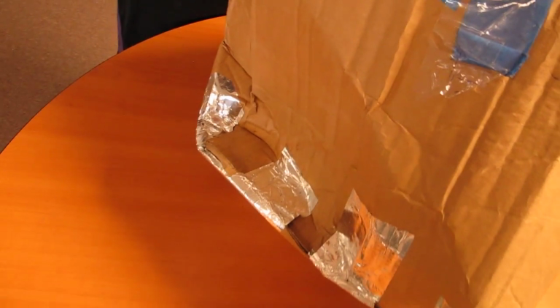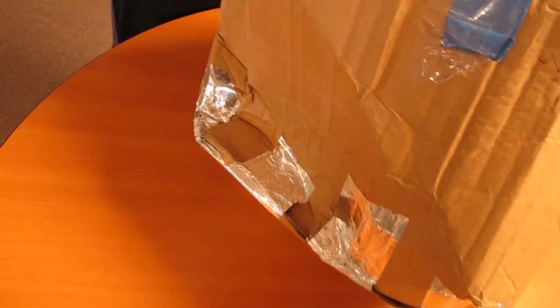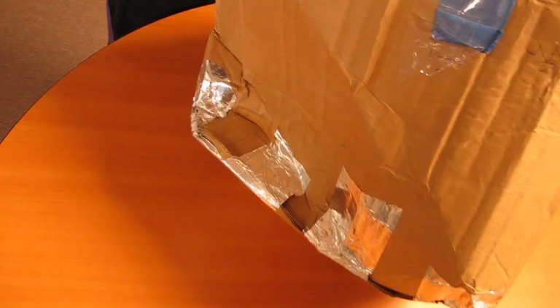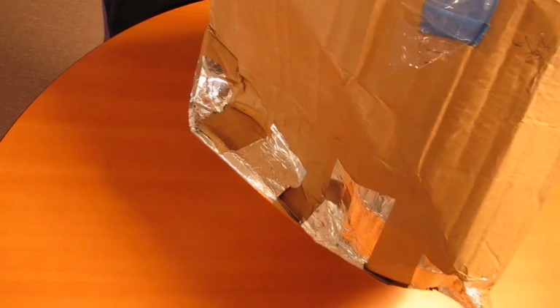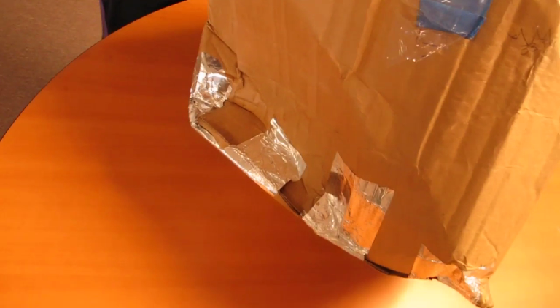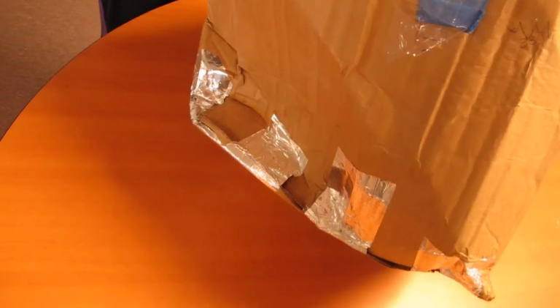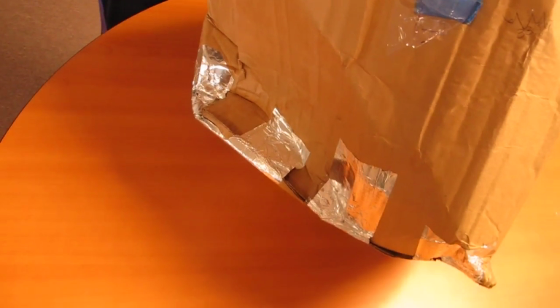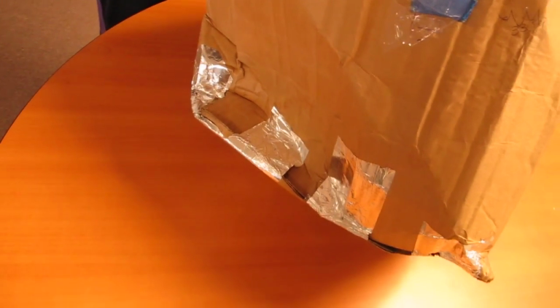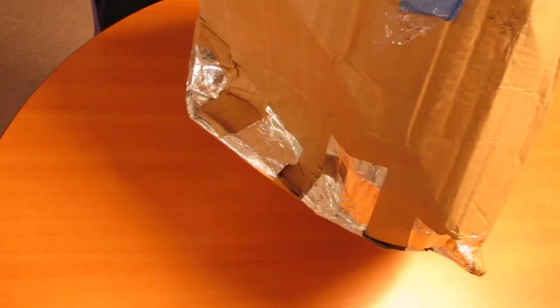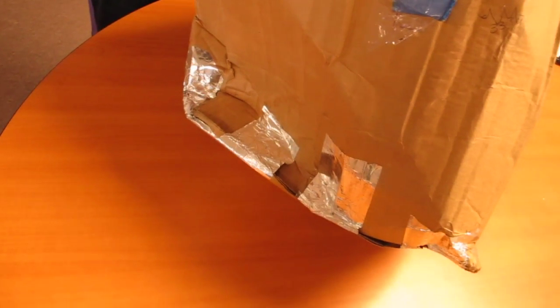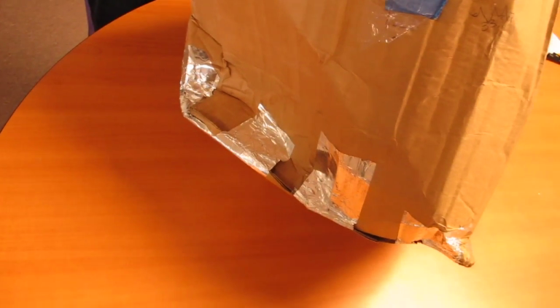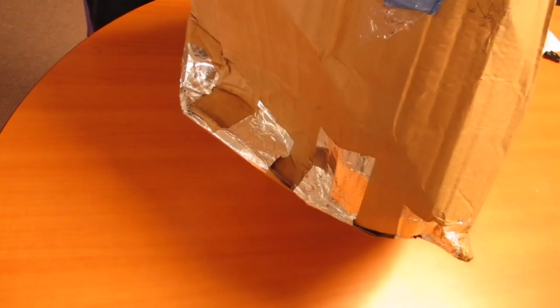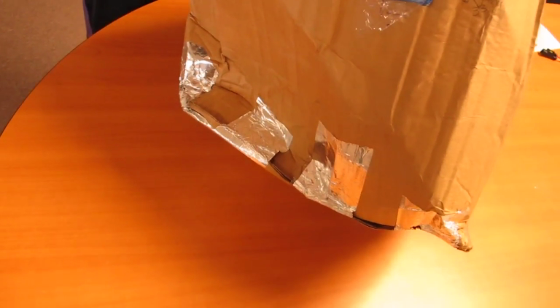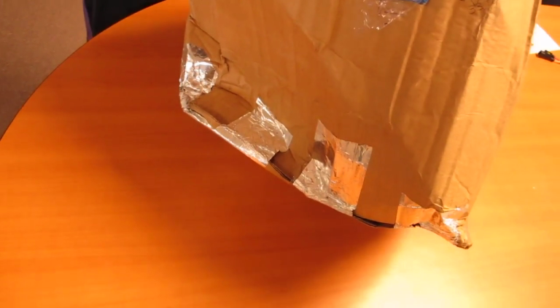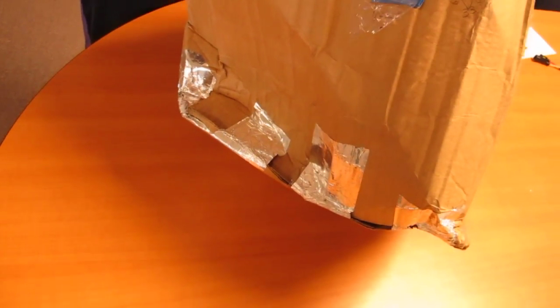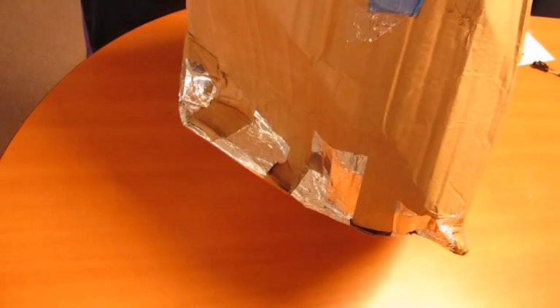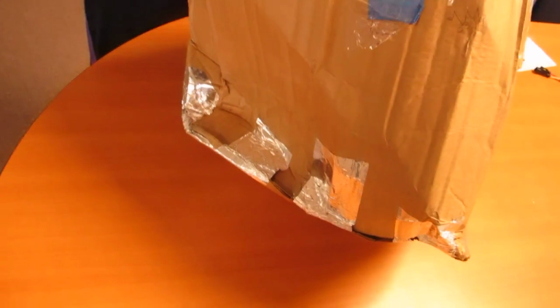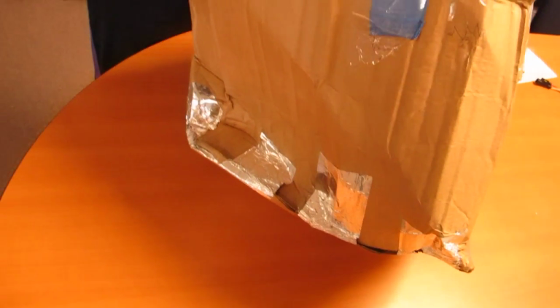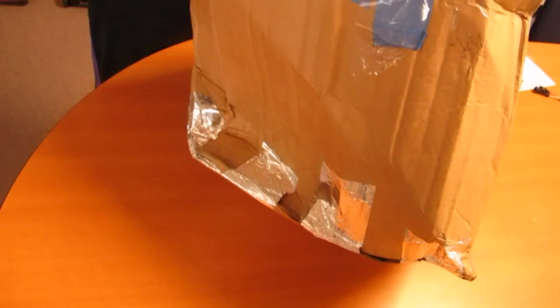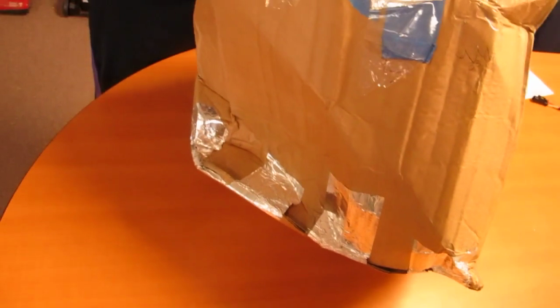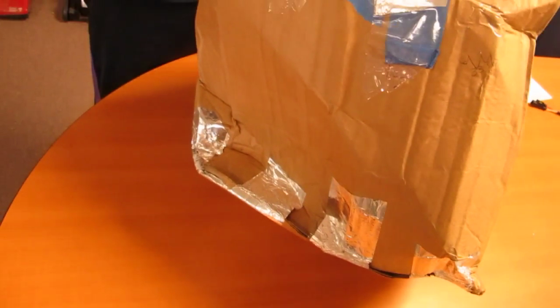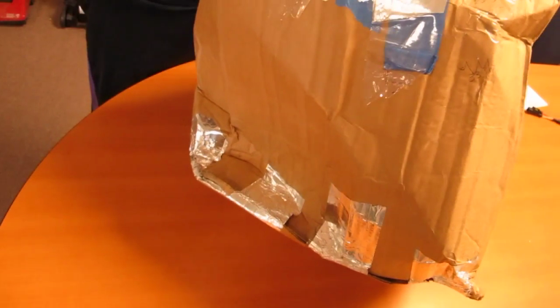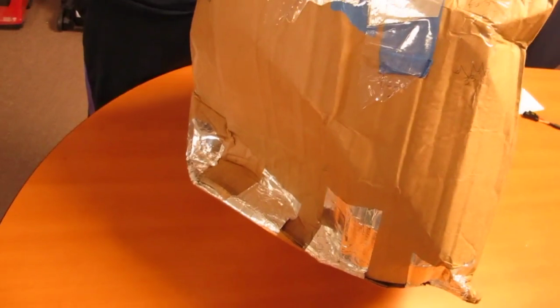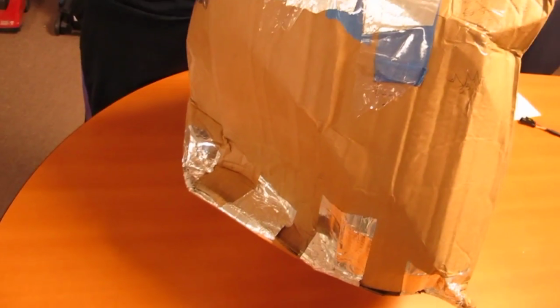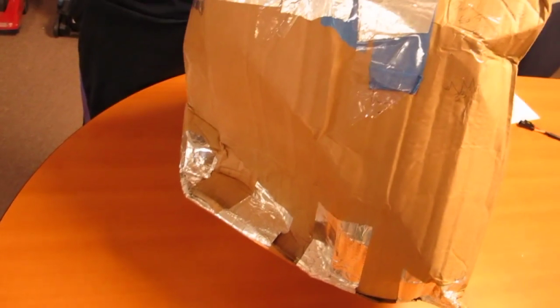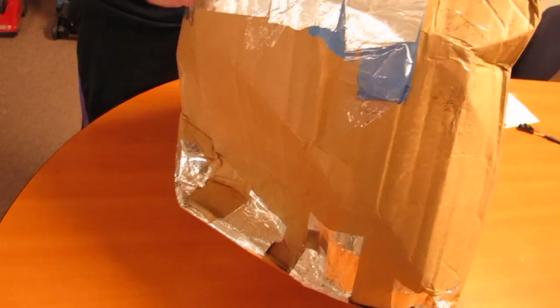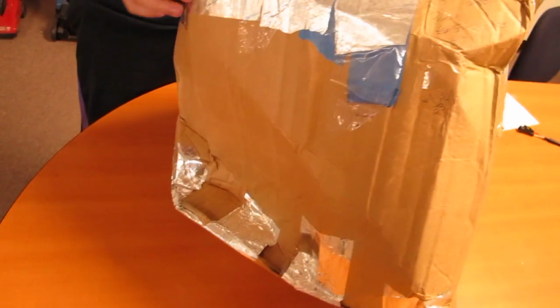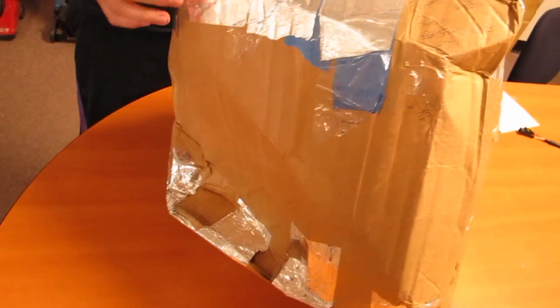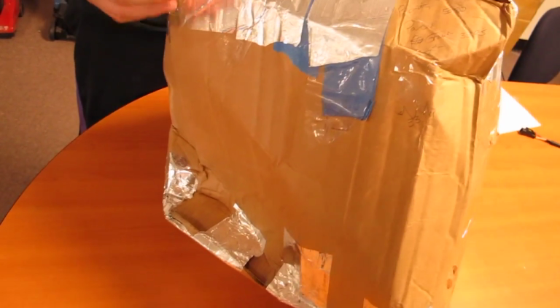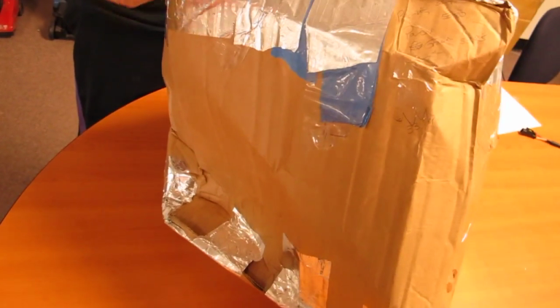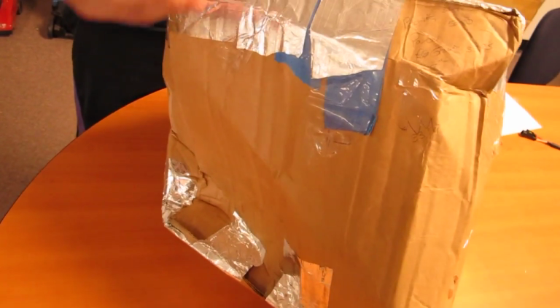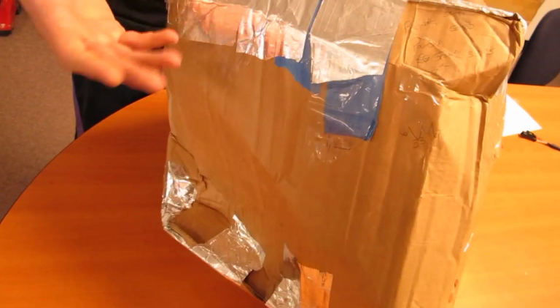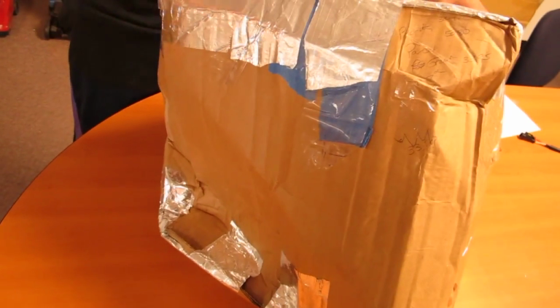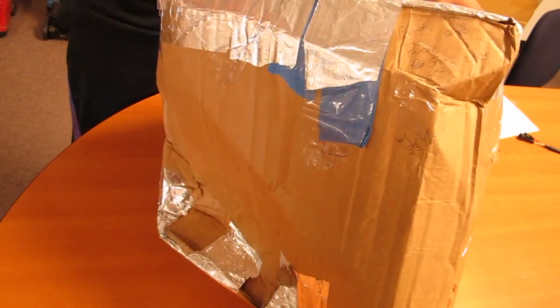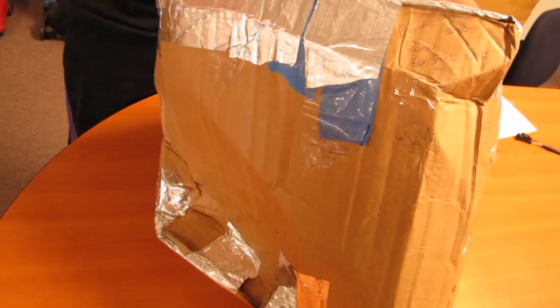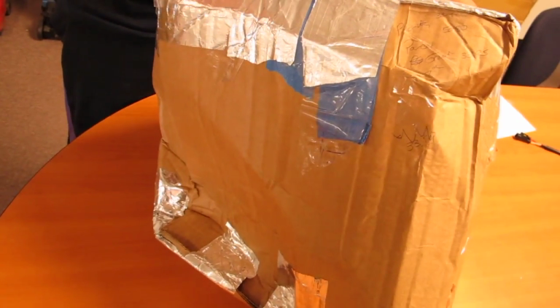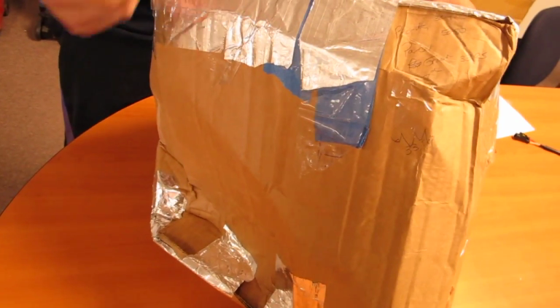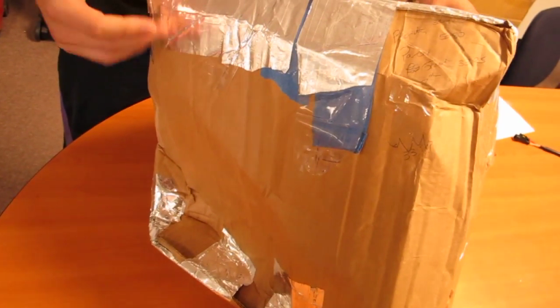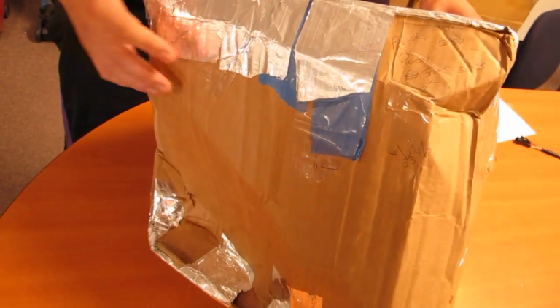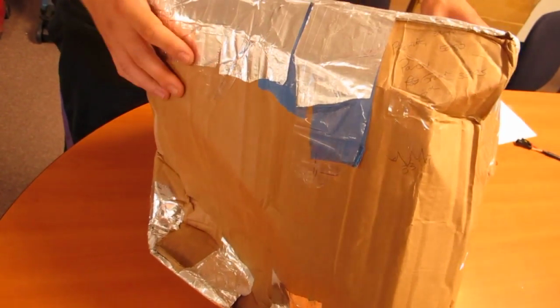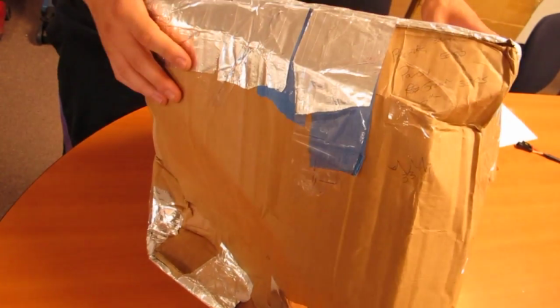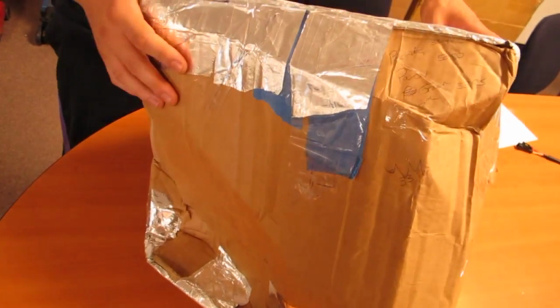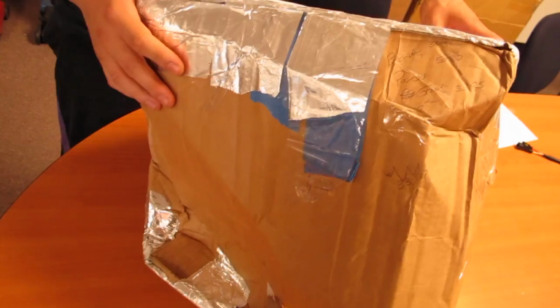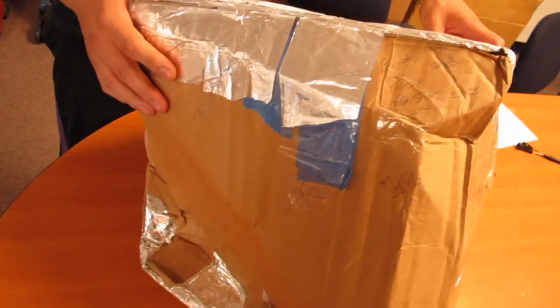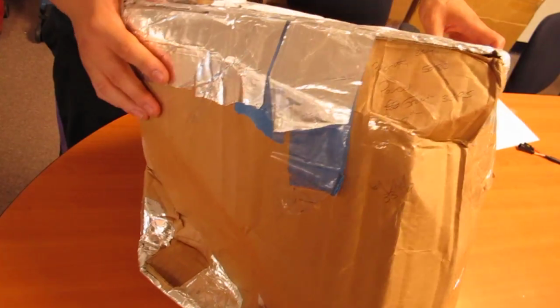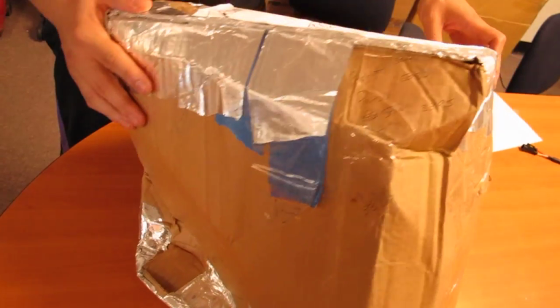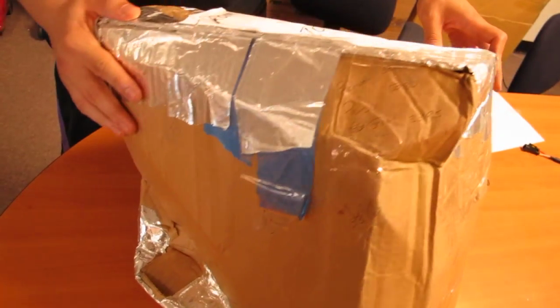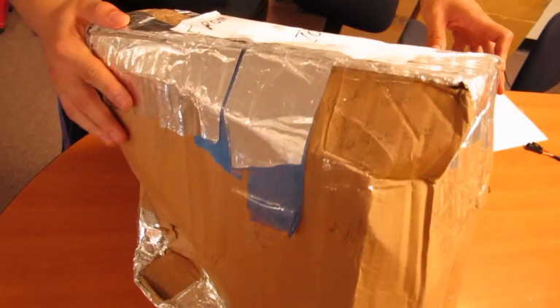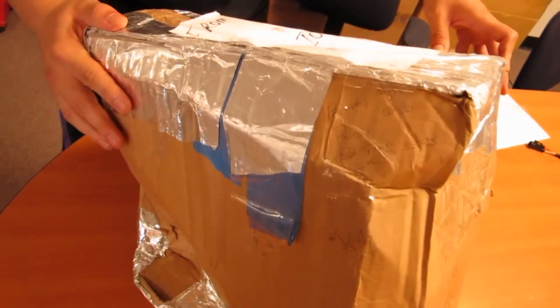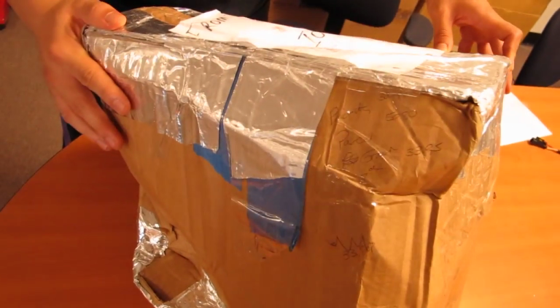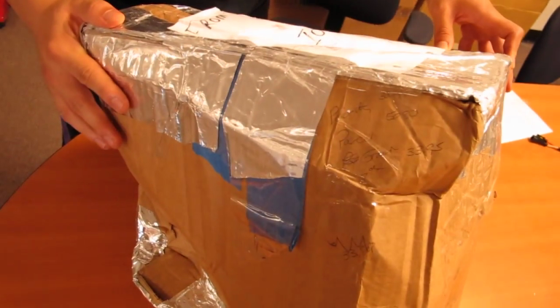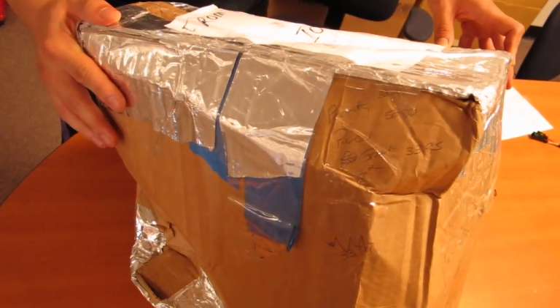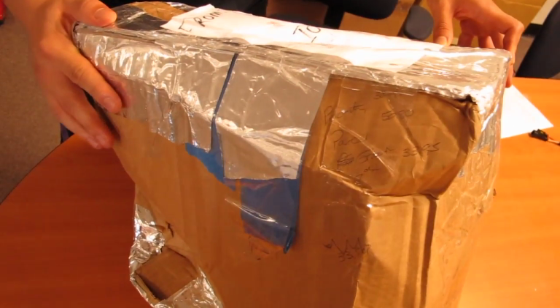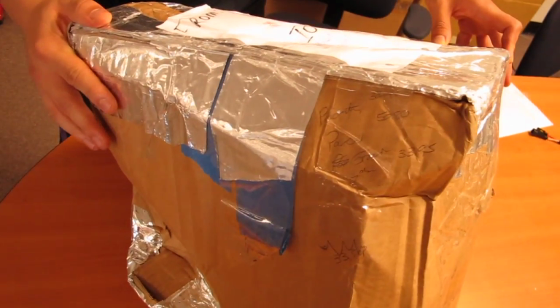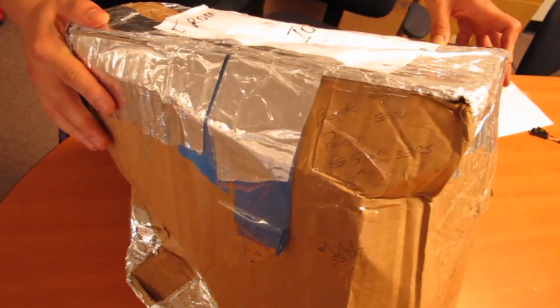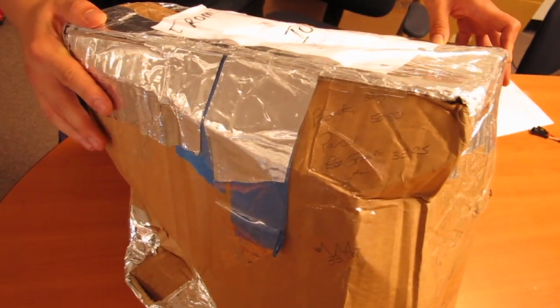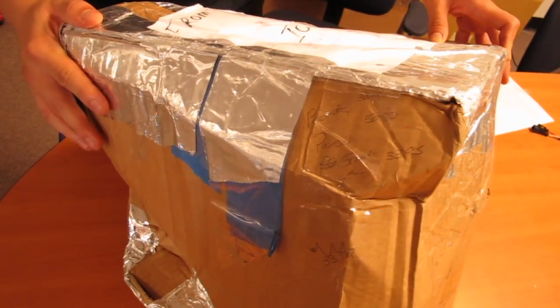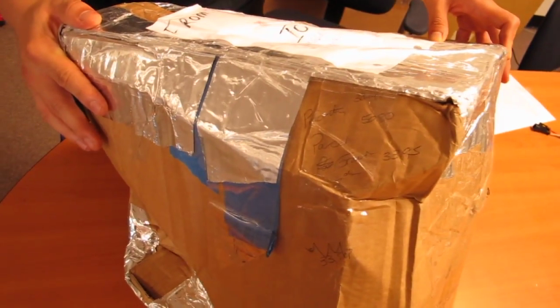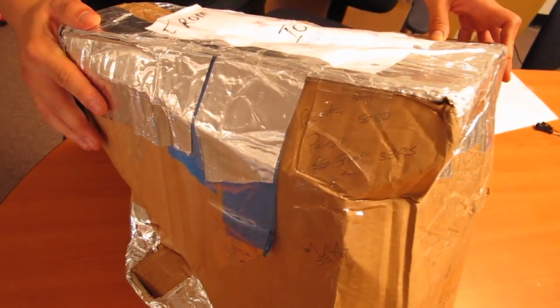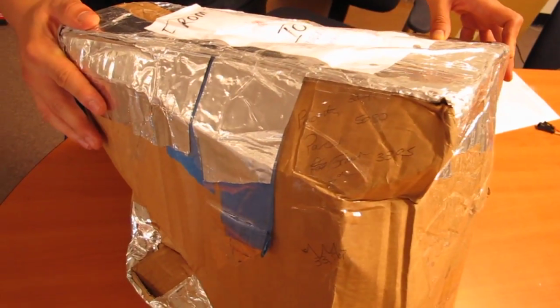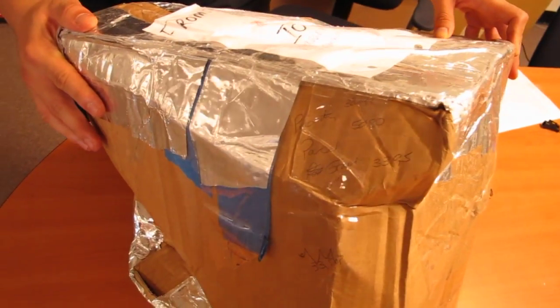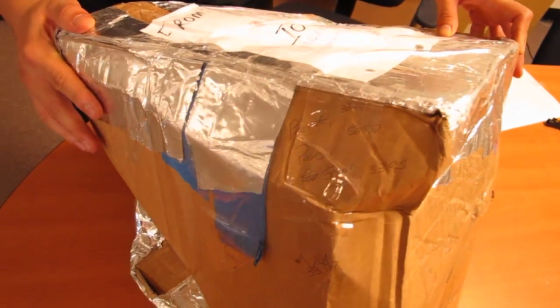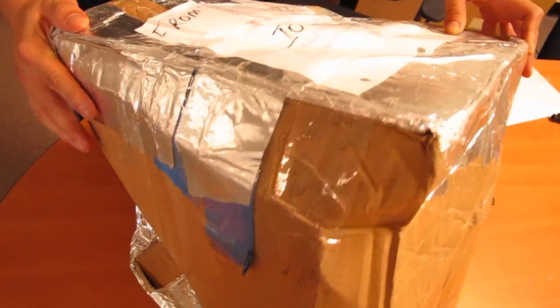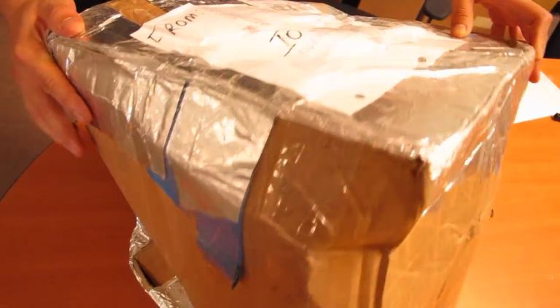This is actually by far one of the worst returns that we've received. Please advise. Thanks so much for your time.